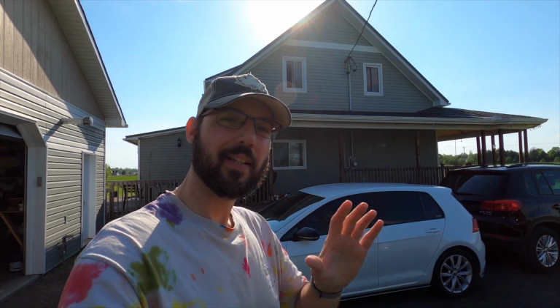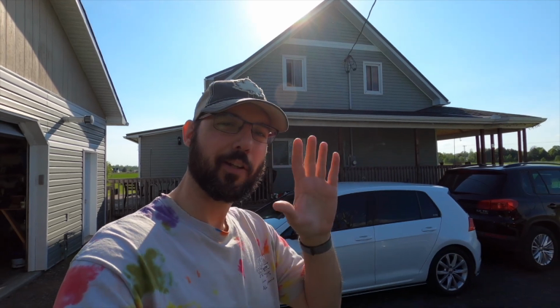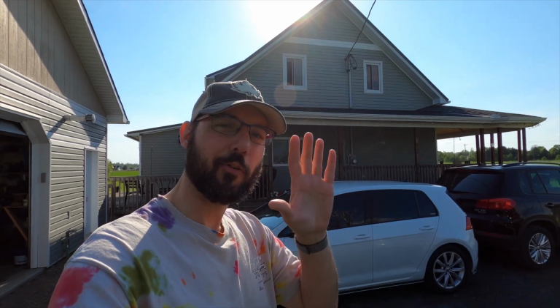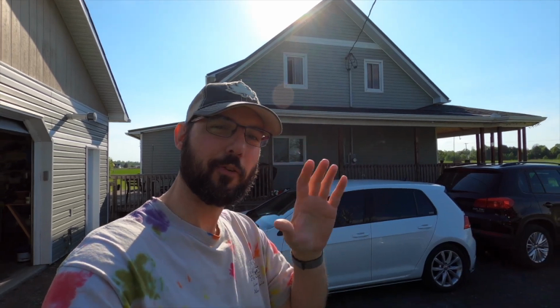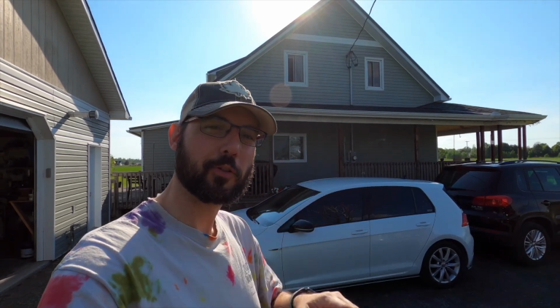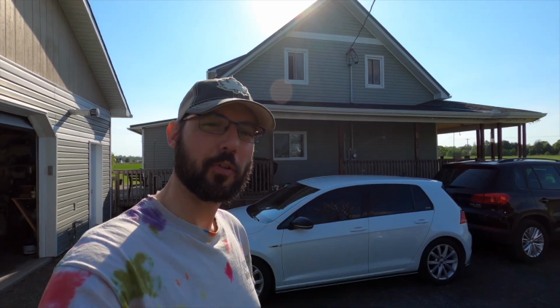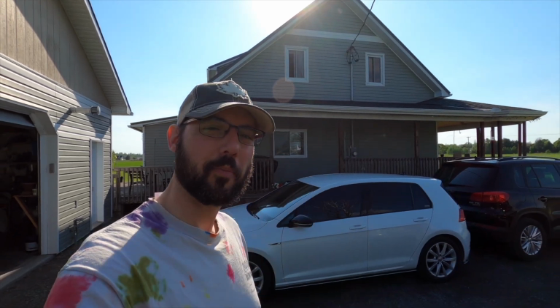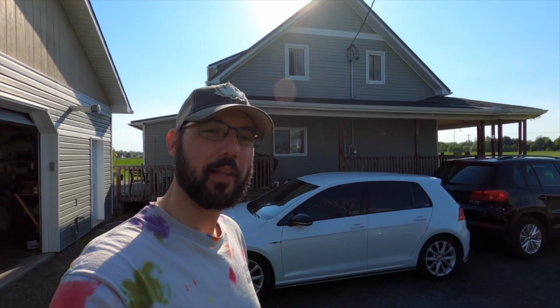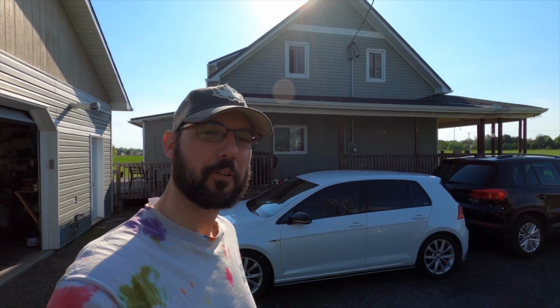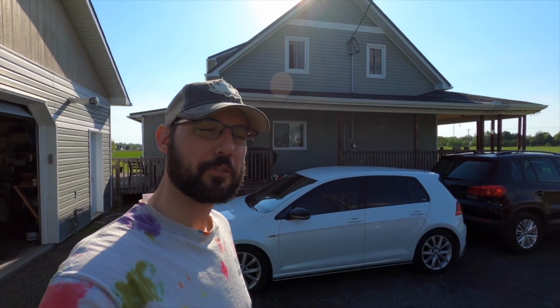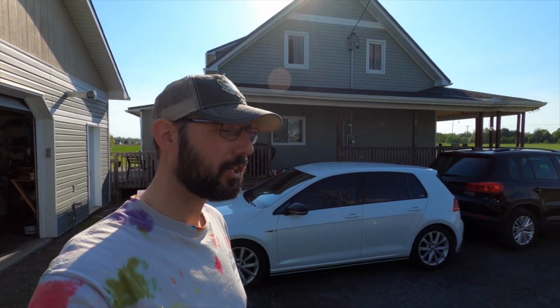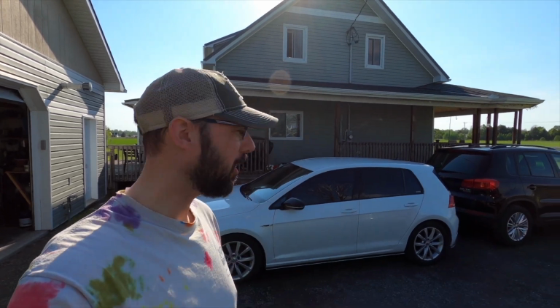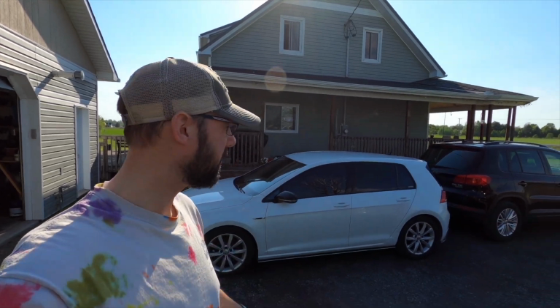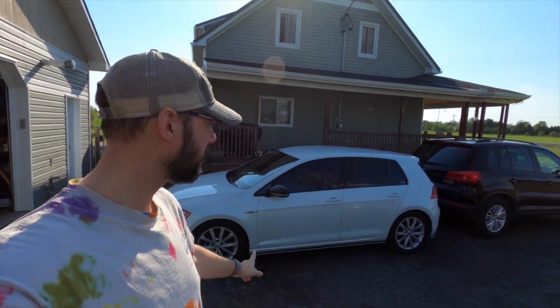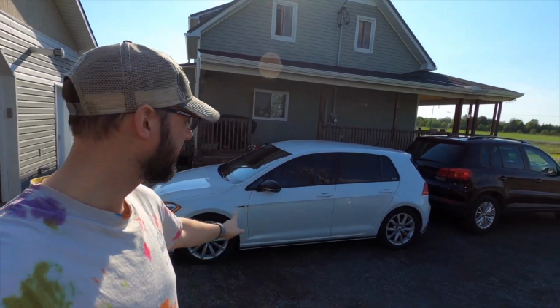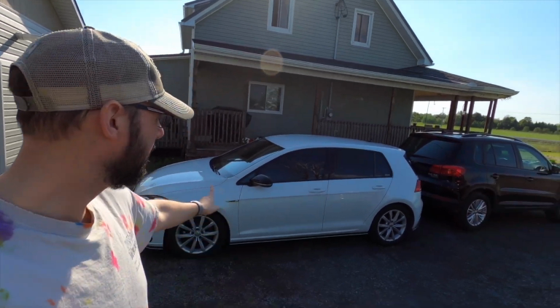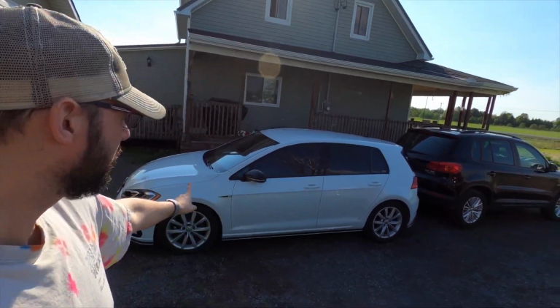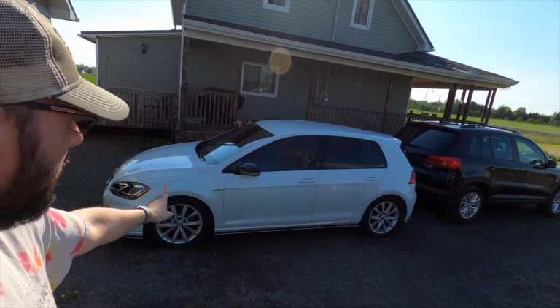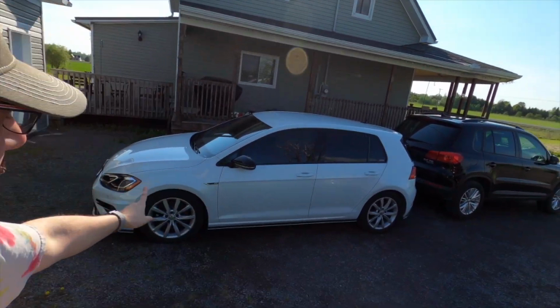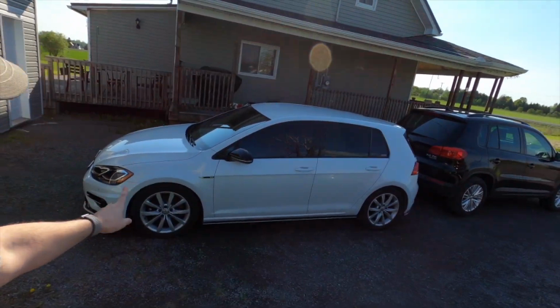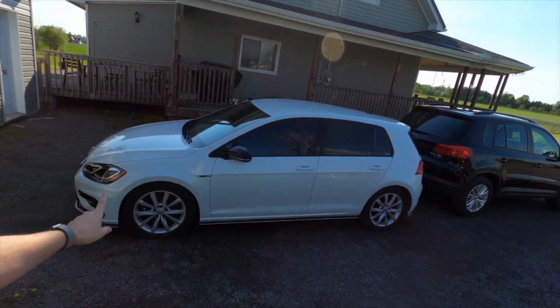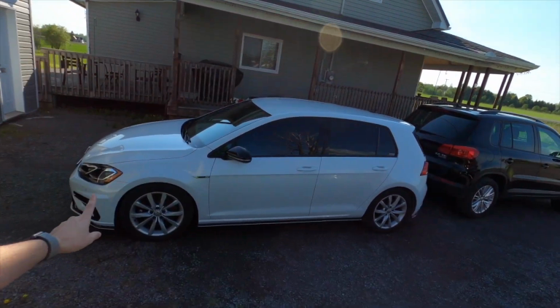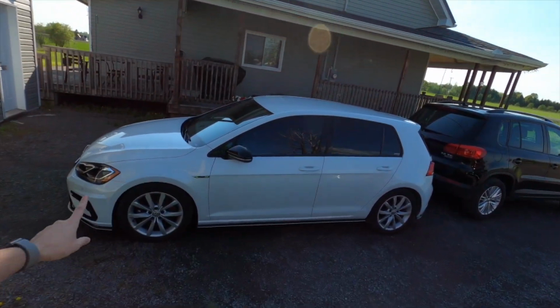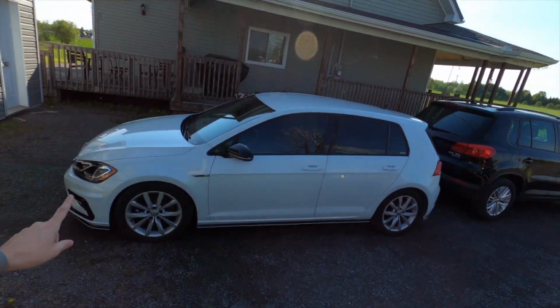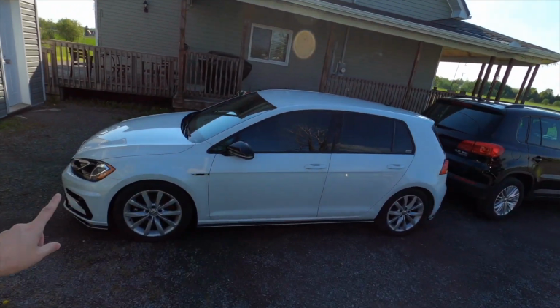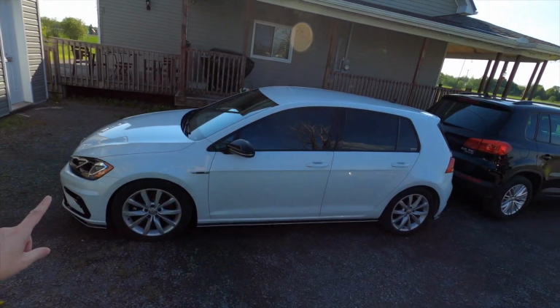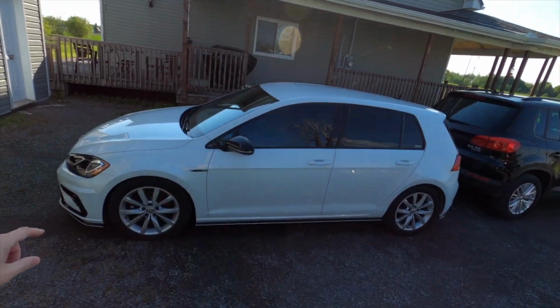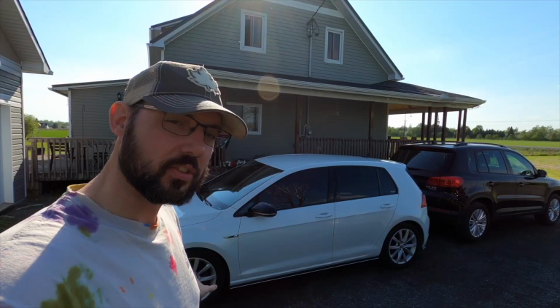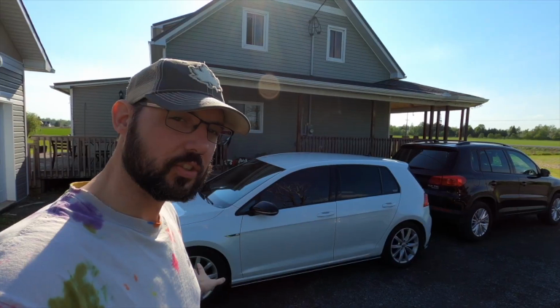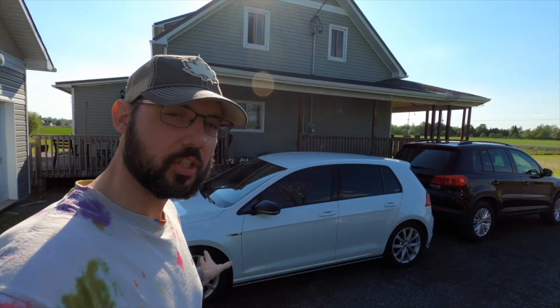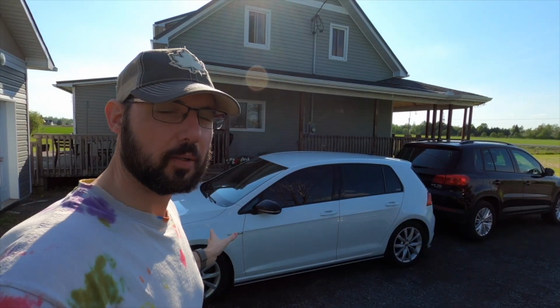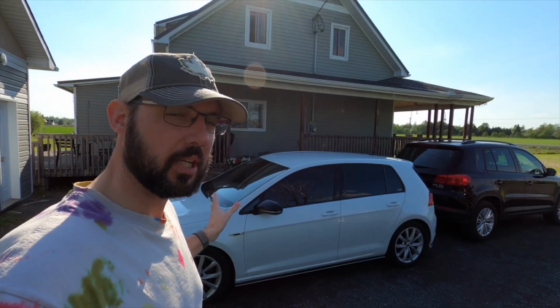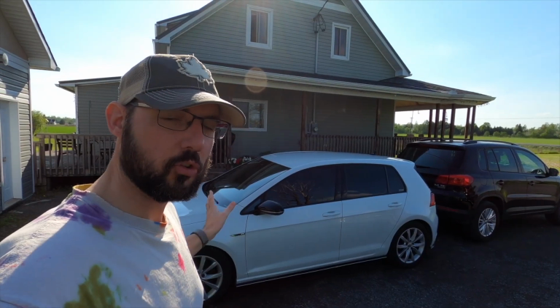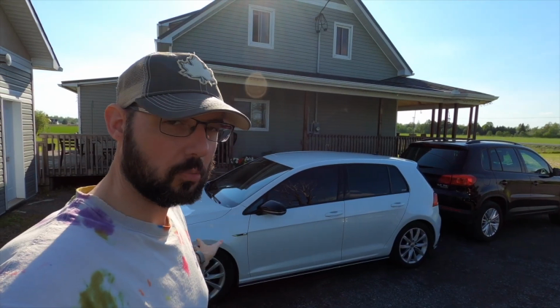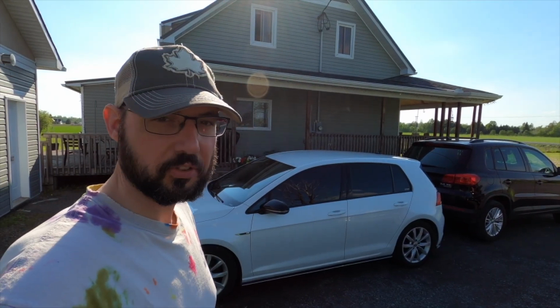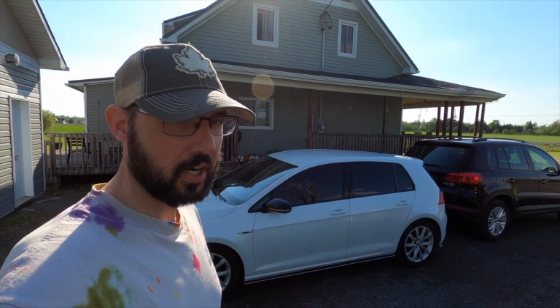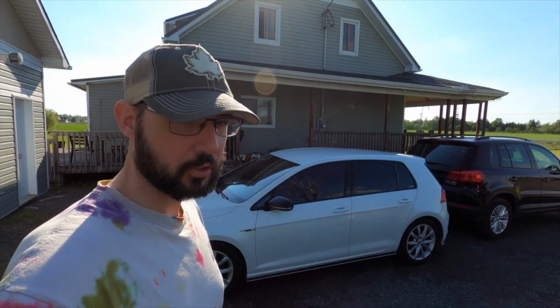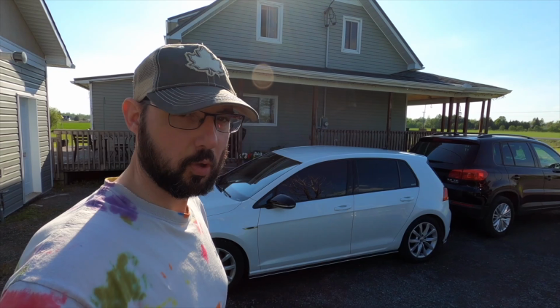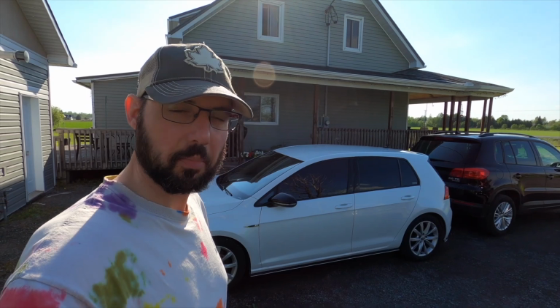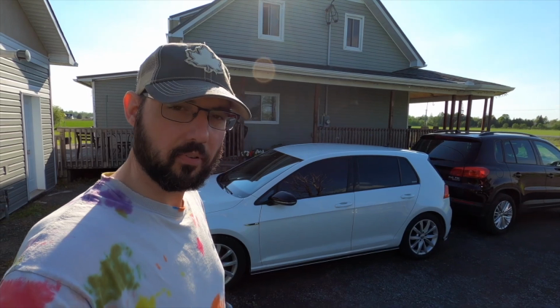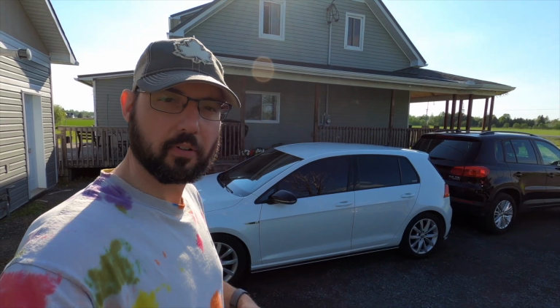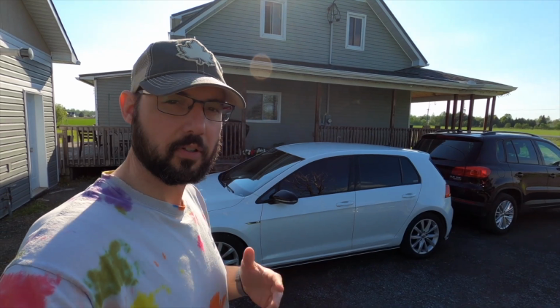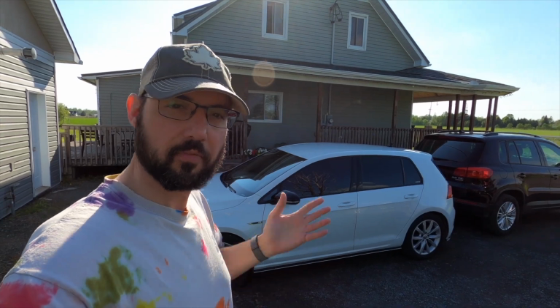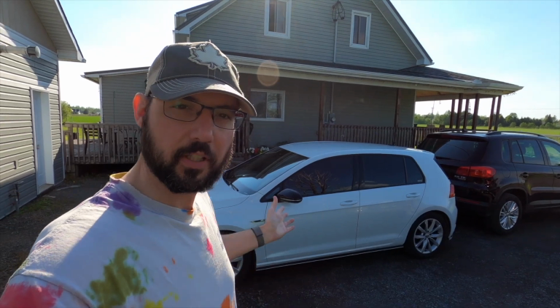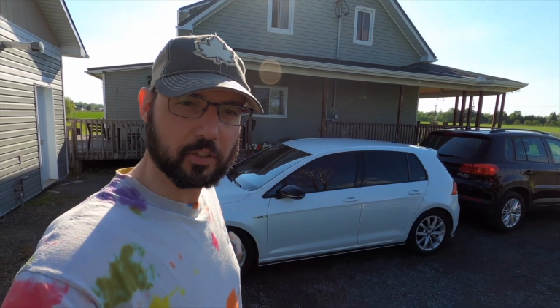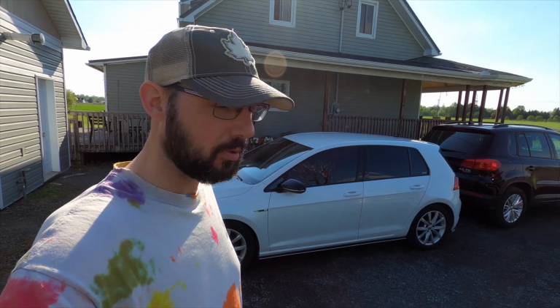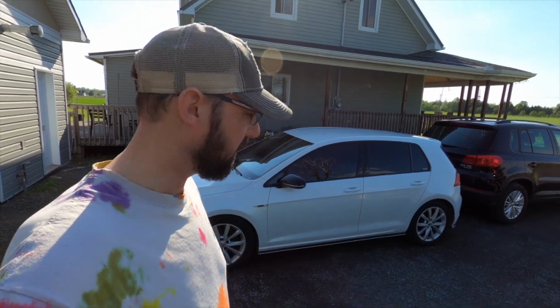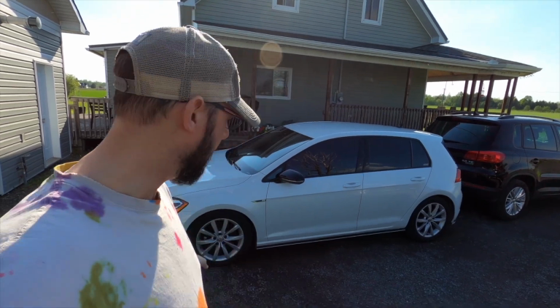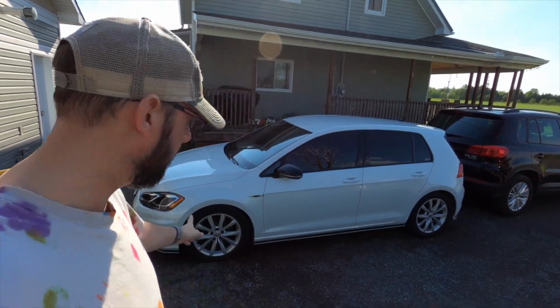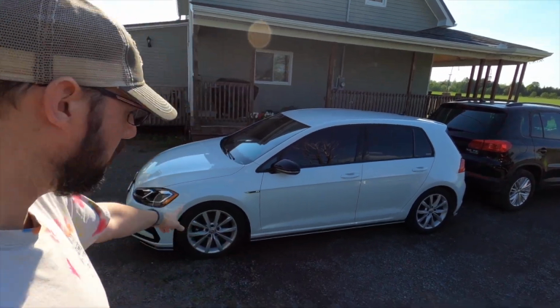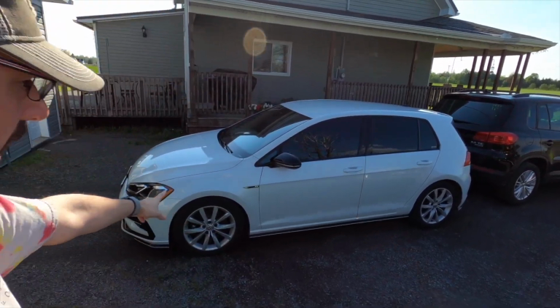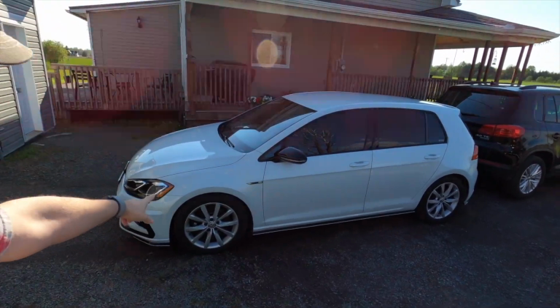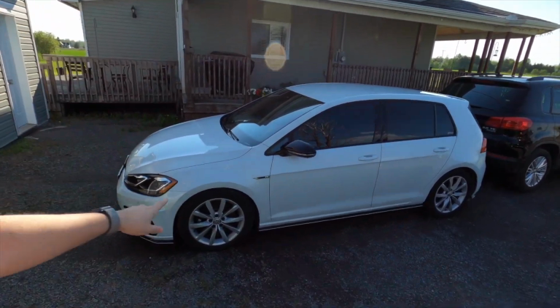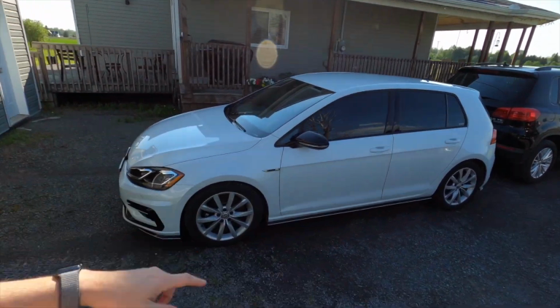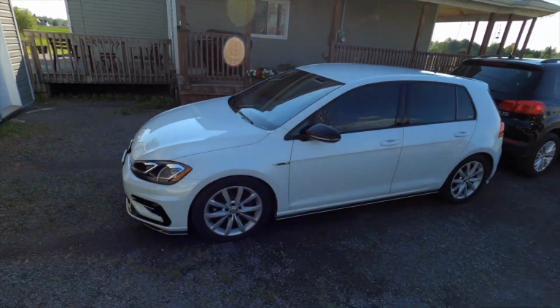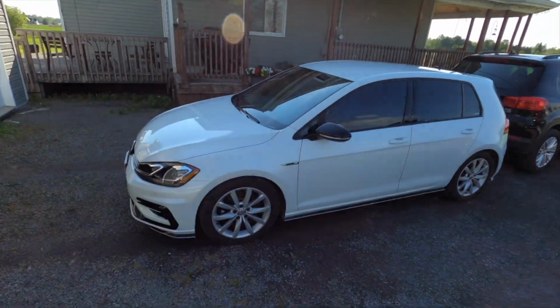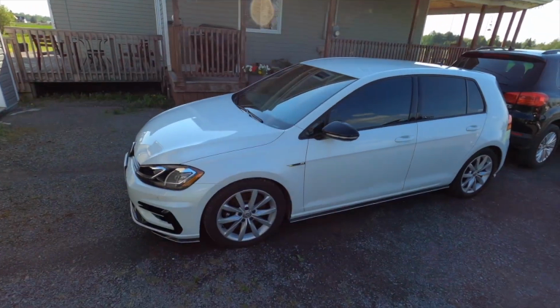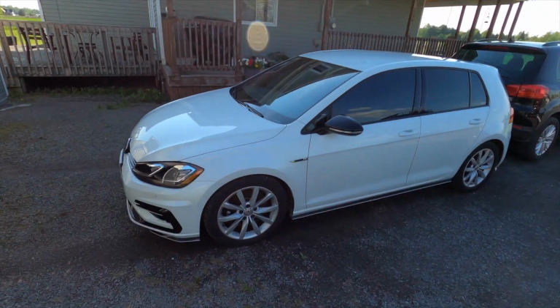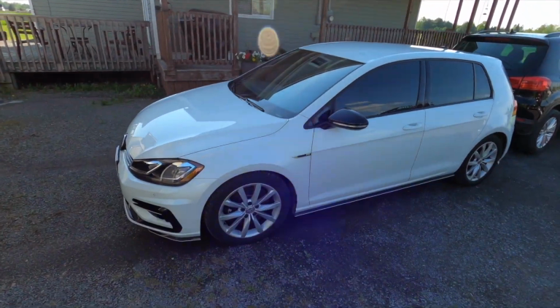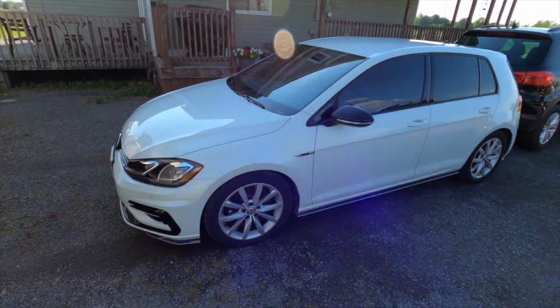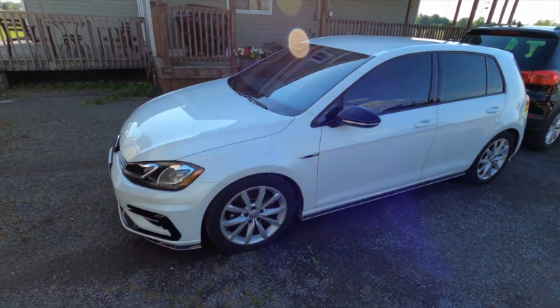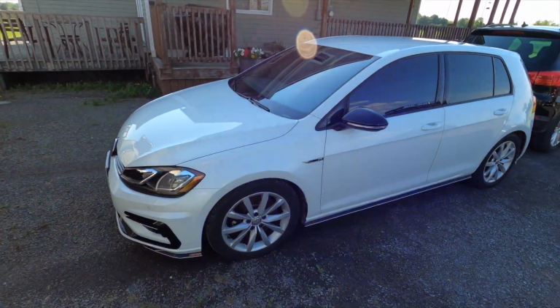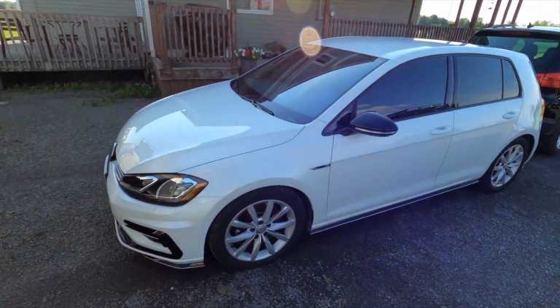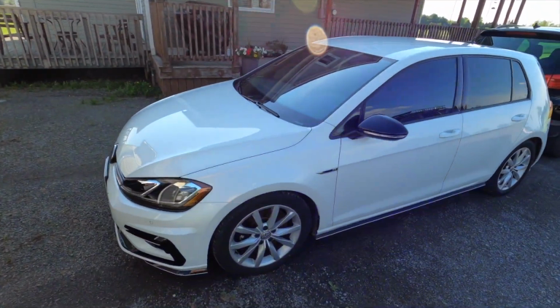Hello folks, welcome to NetCruiserCars 2018 Golf R. This isn't just going to be a normal tire swap — we've already done videos about that.